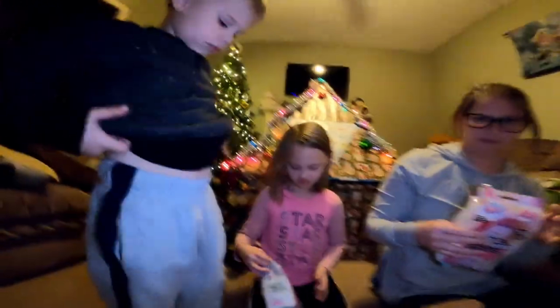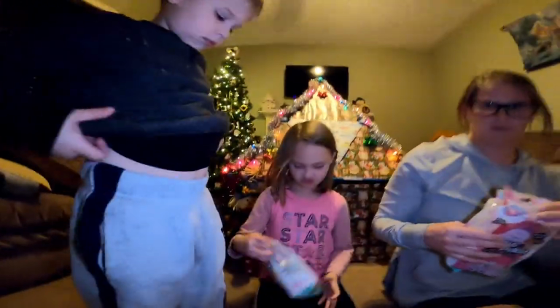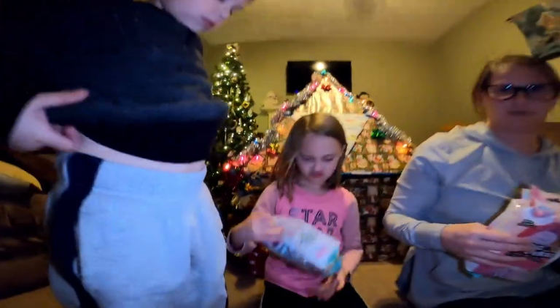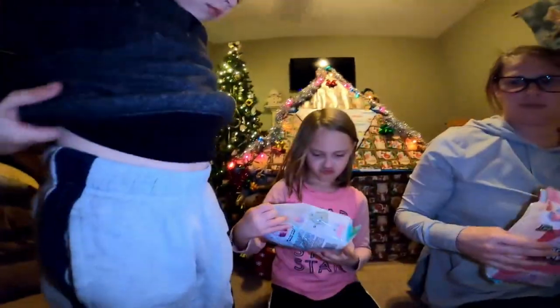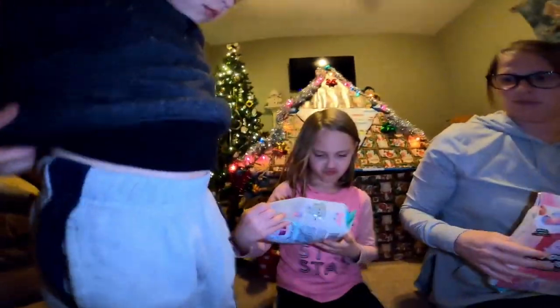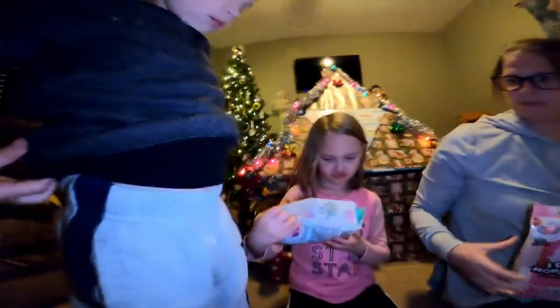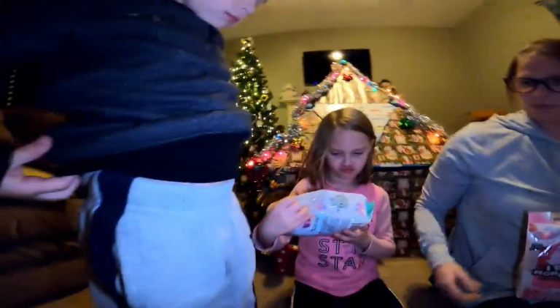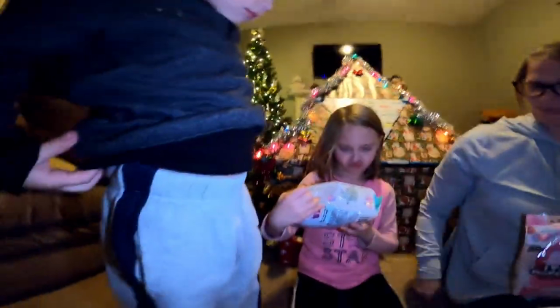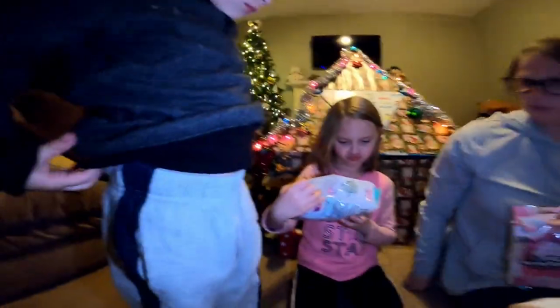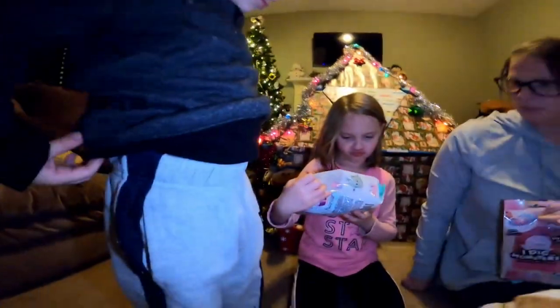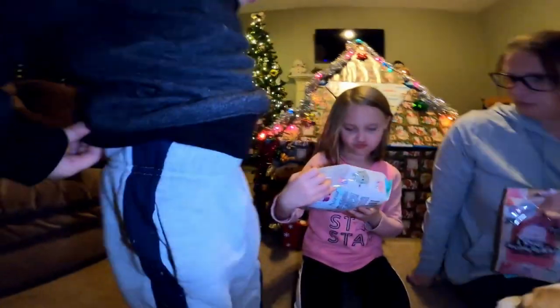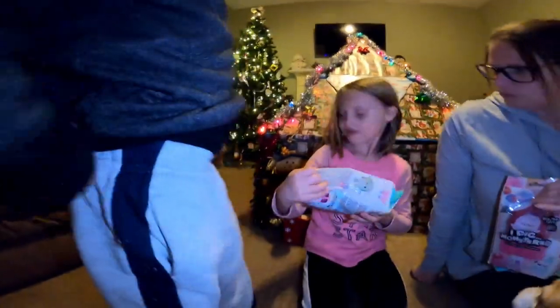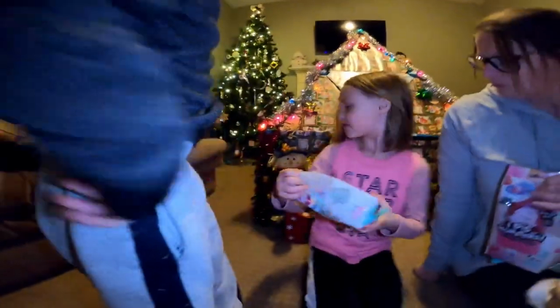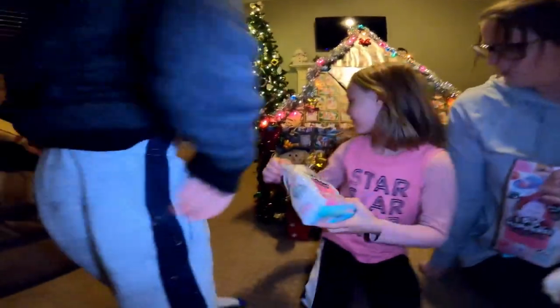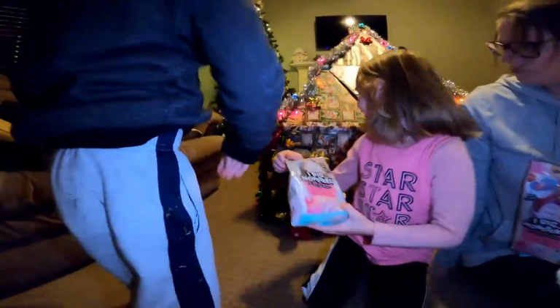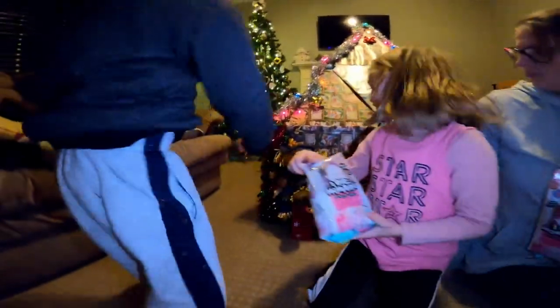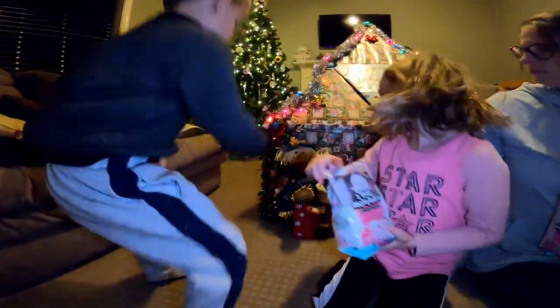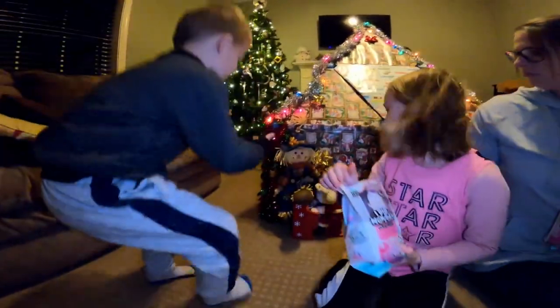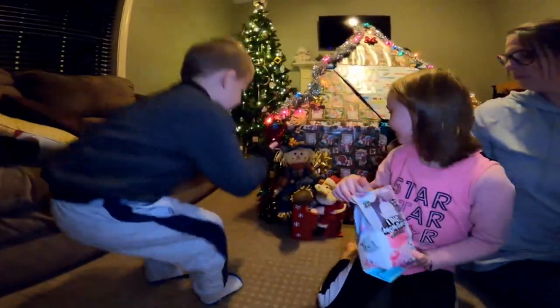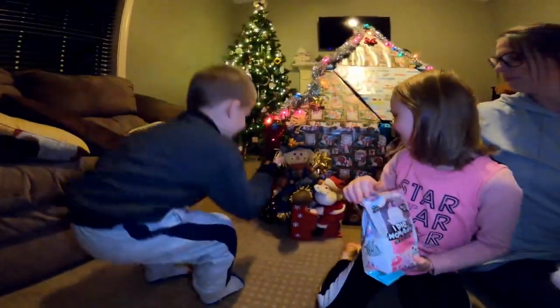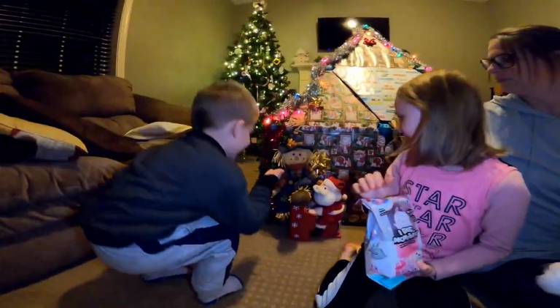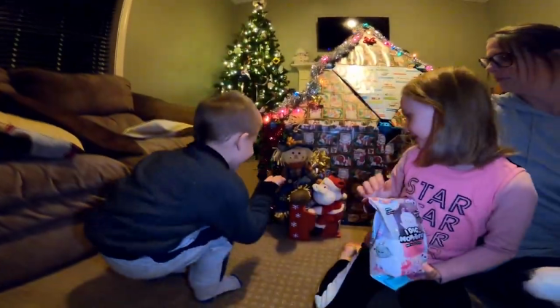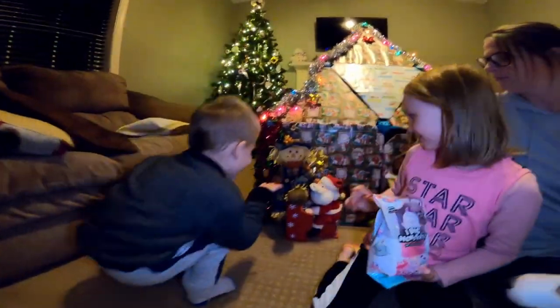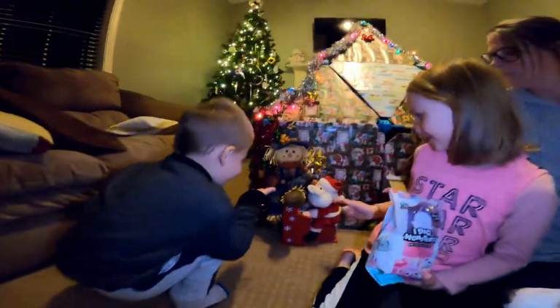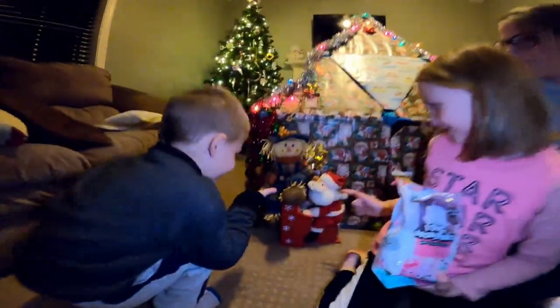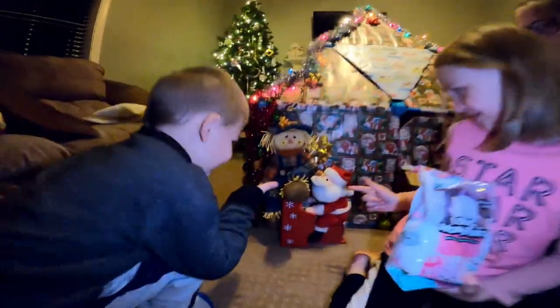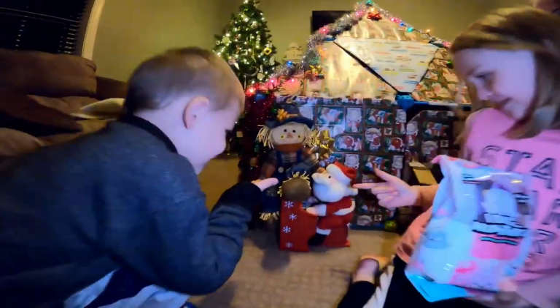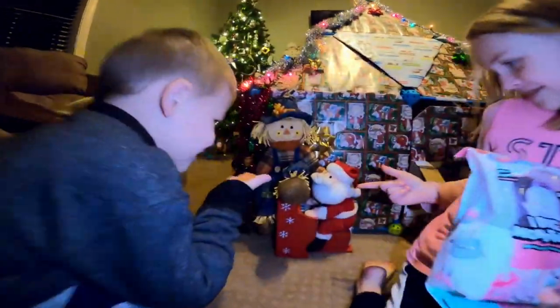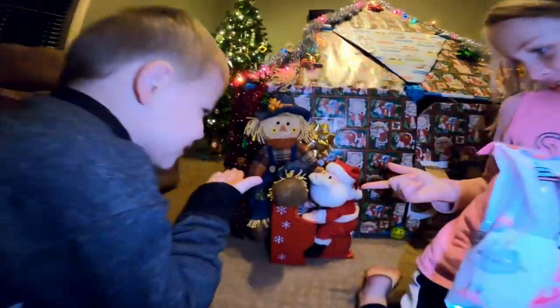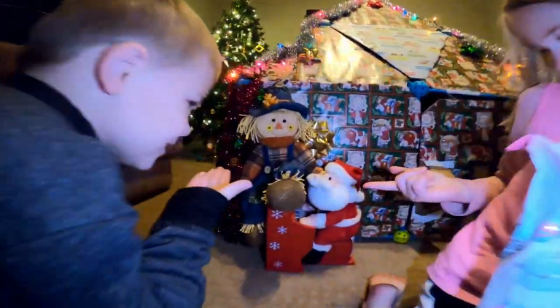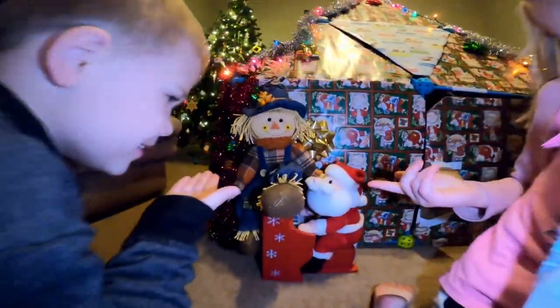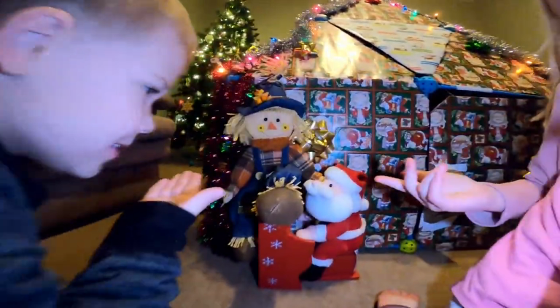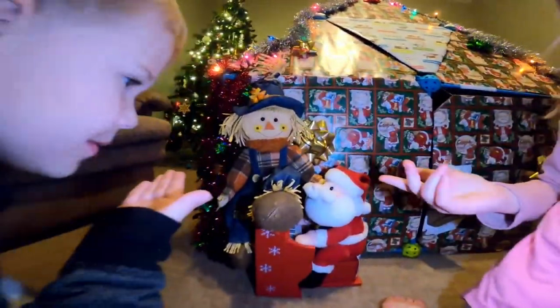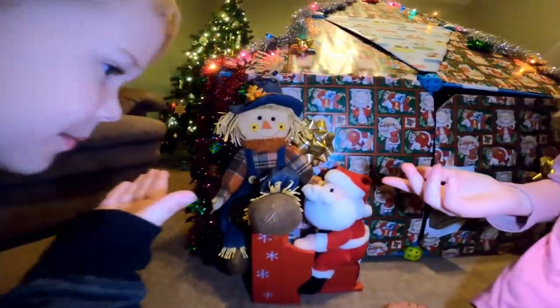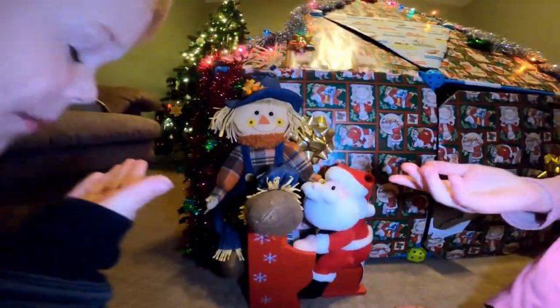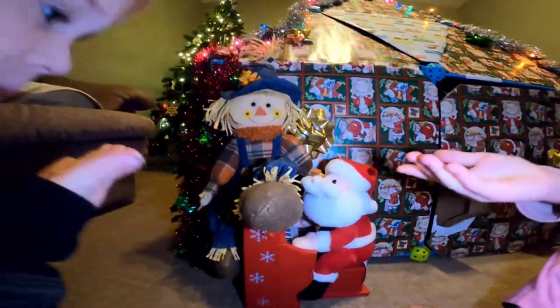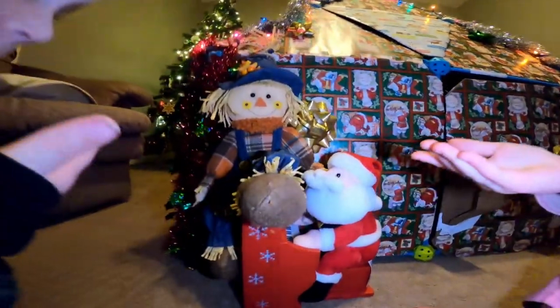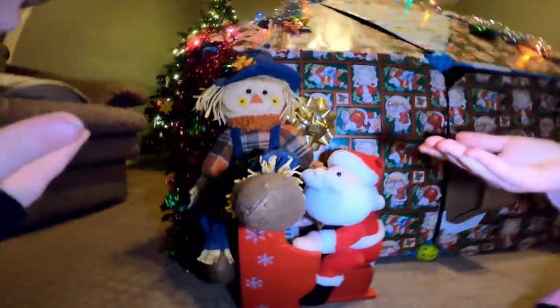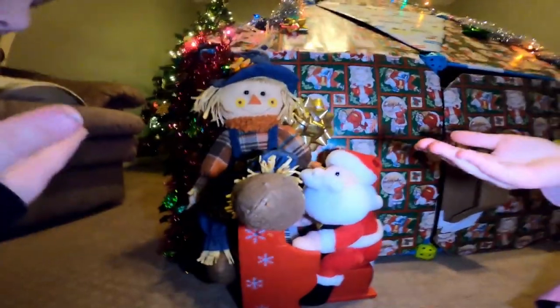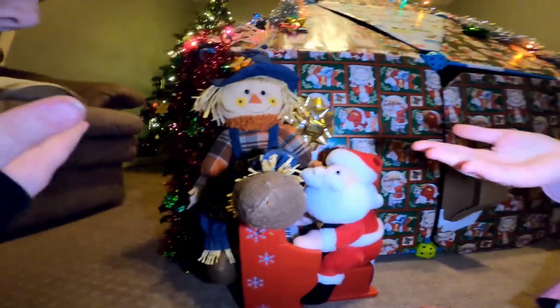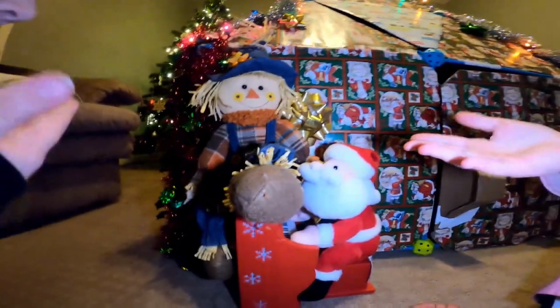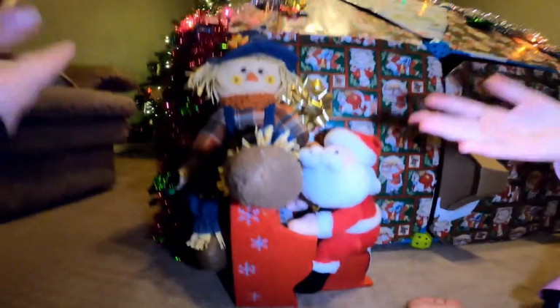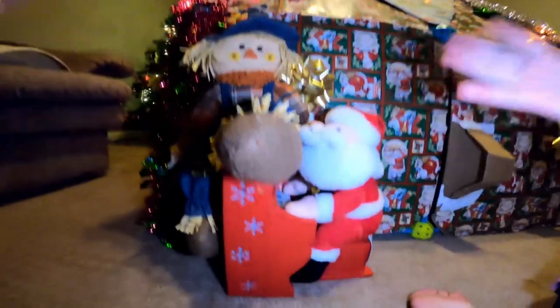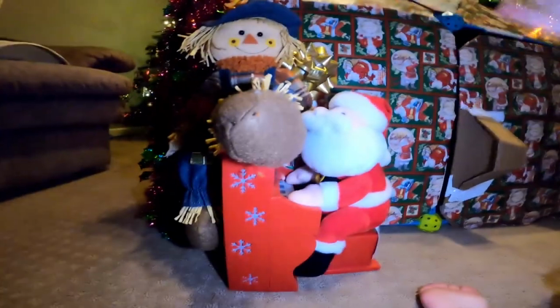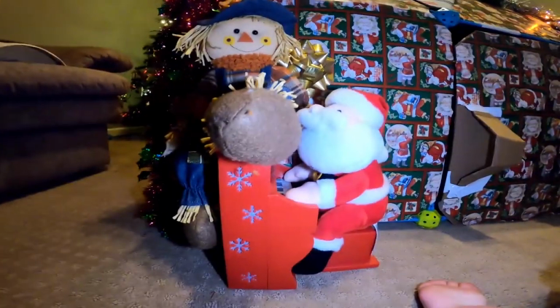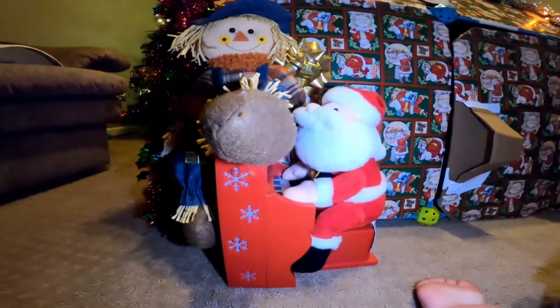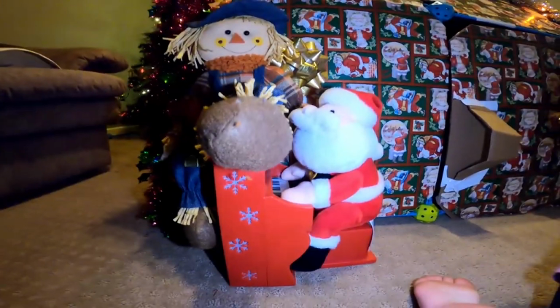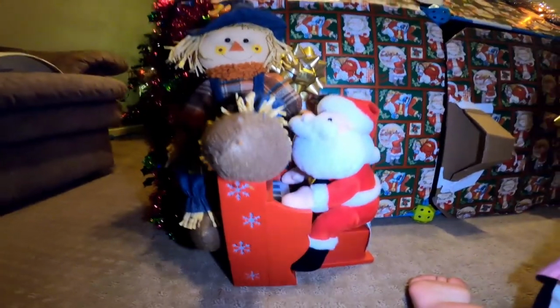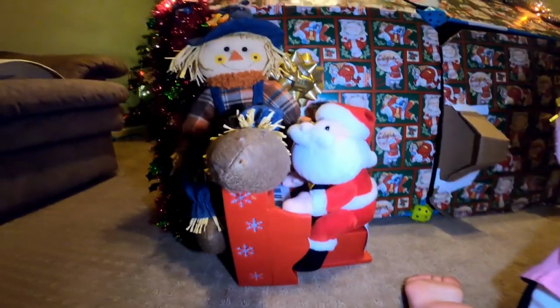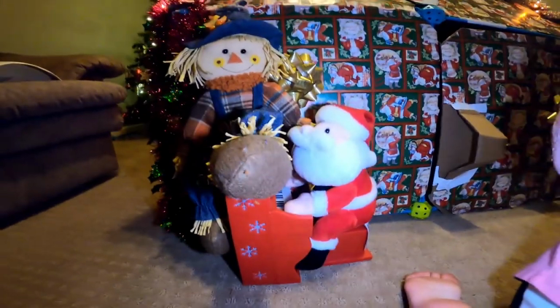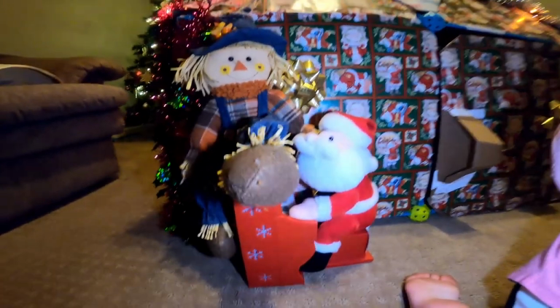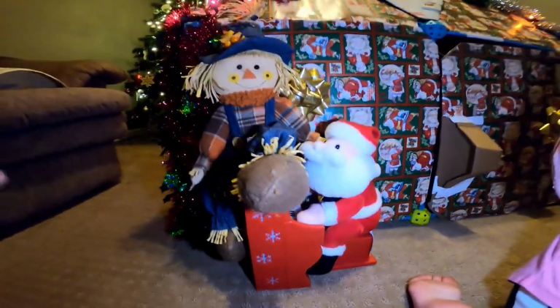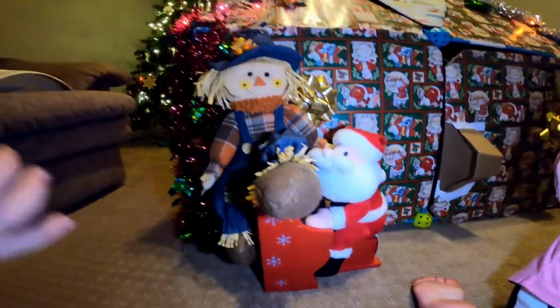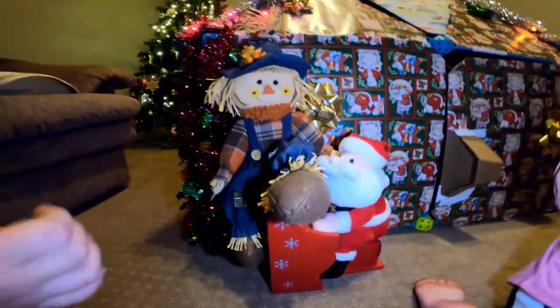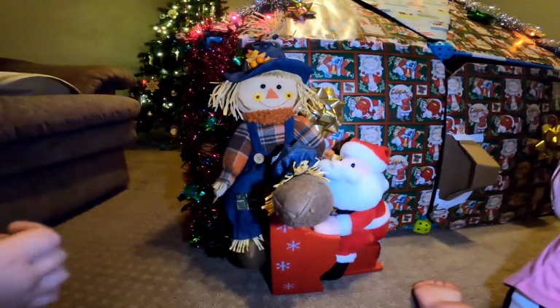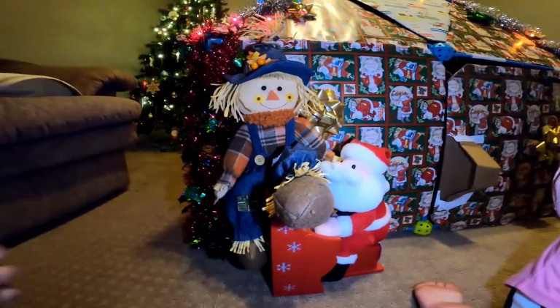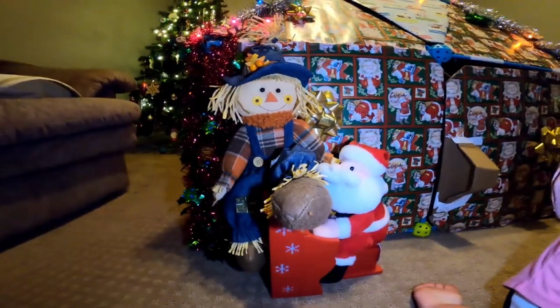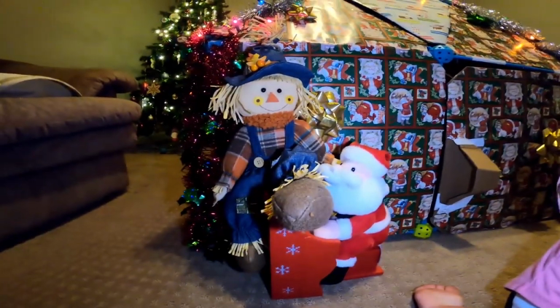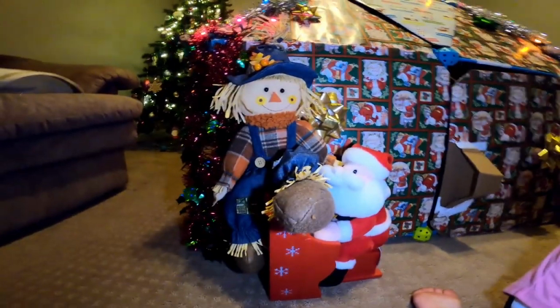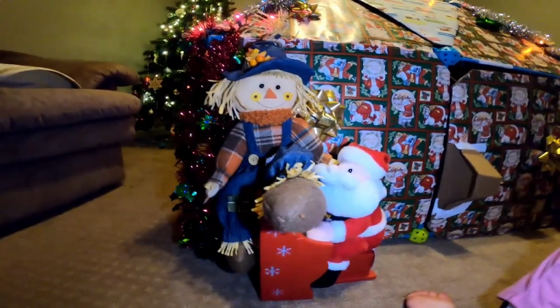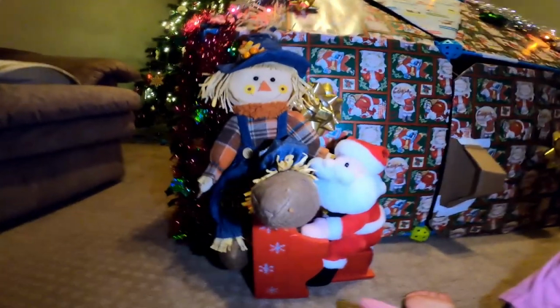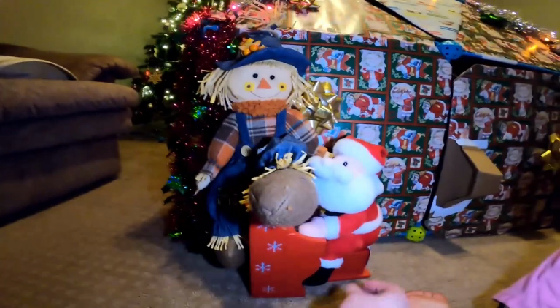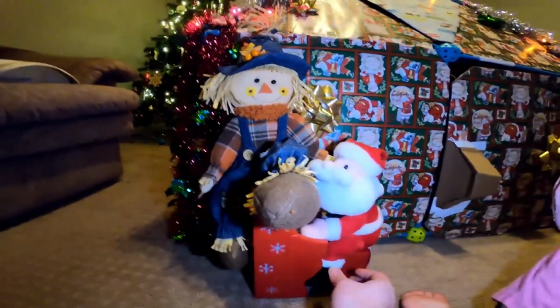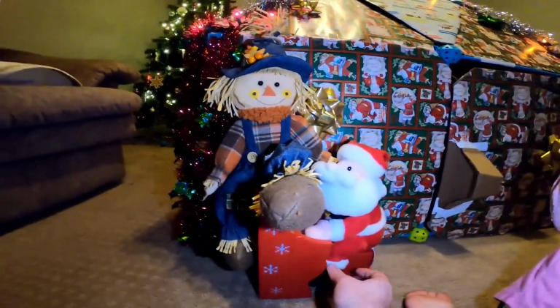And where's Harvey, guys? Right here! Oh, he's sitting on Santa's piano here. He's gonna sing us a song maybe.